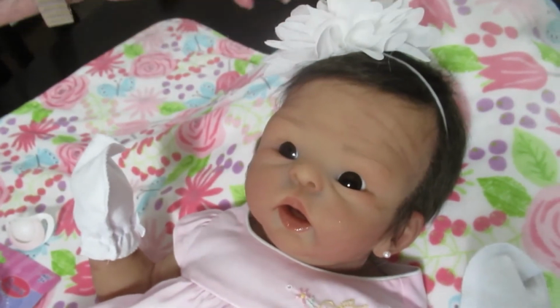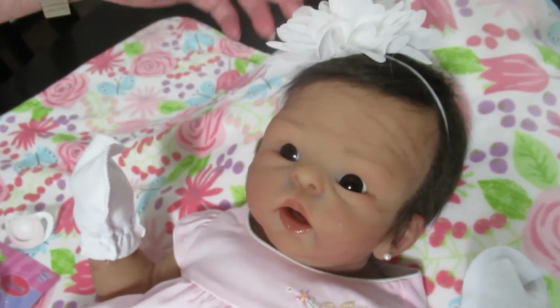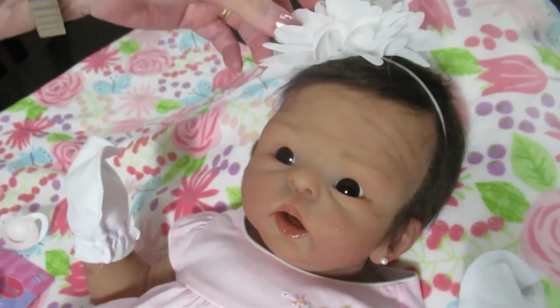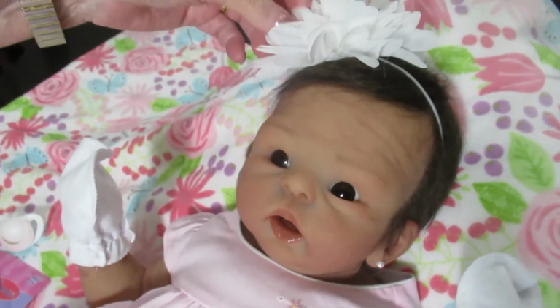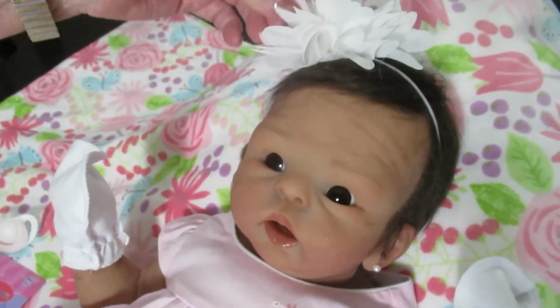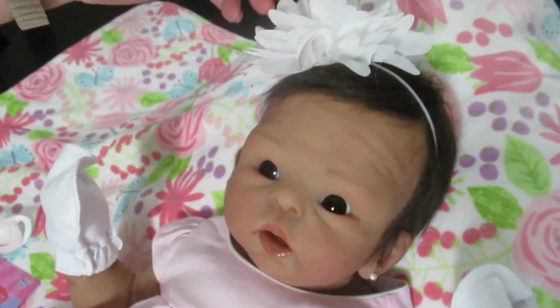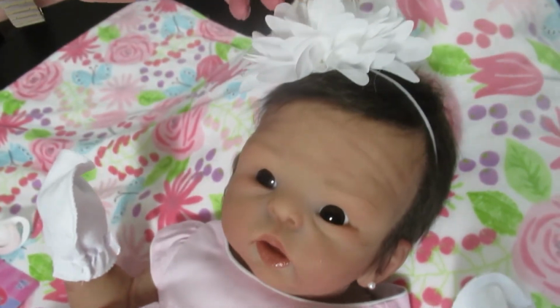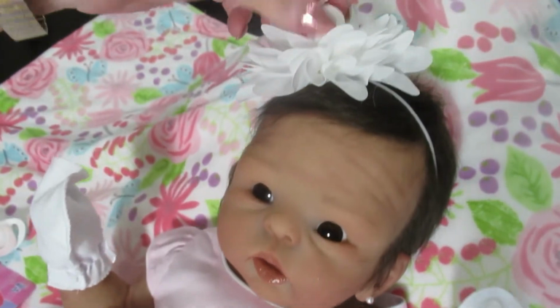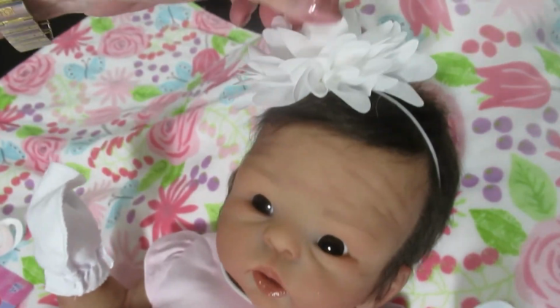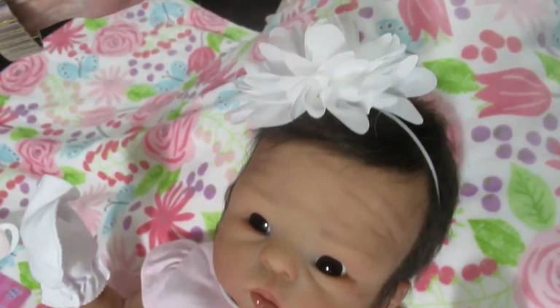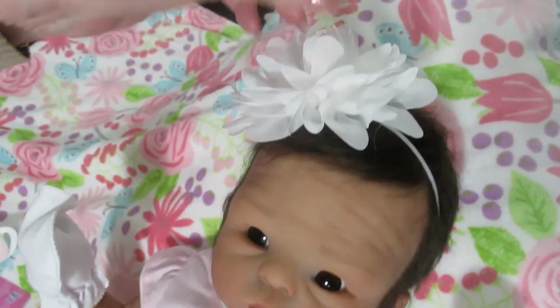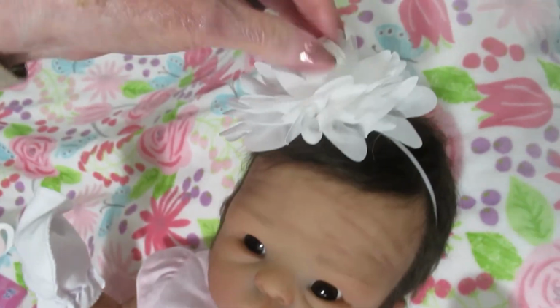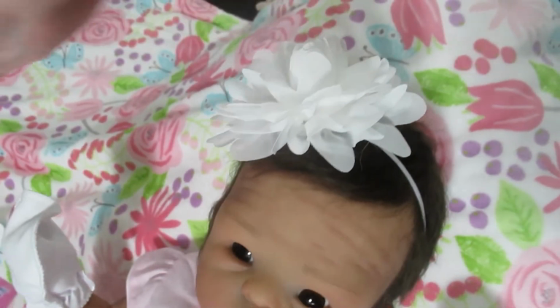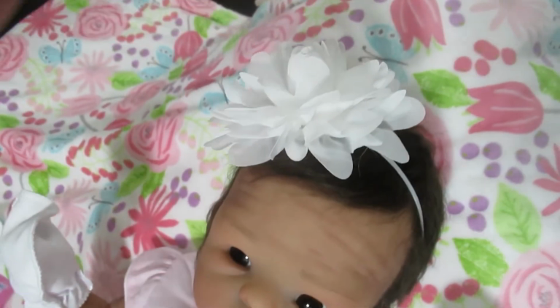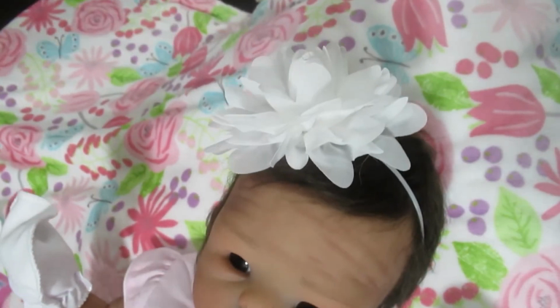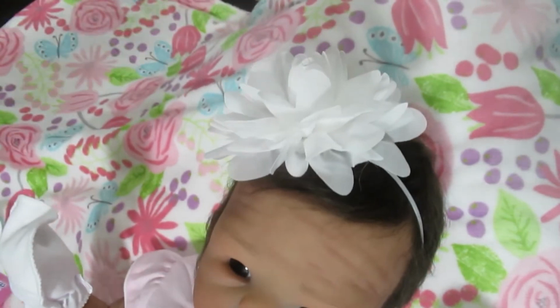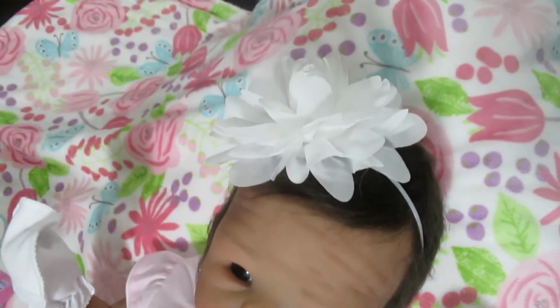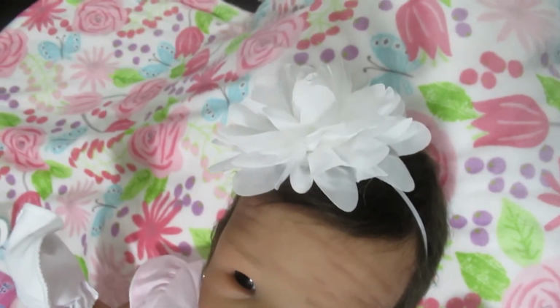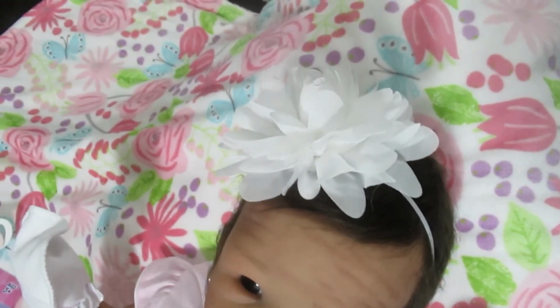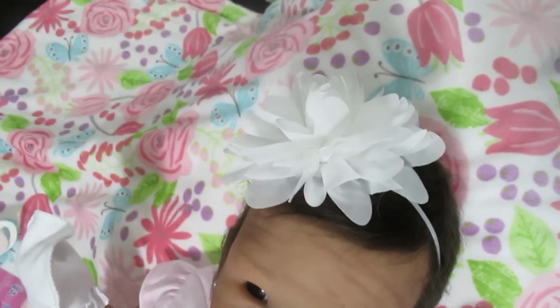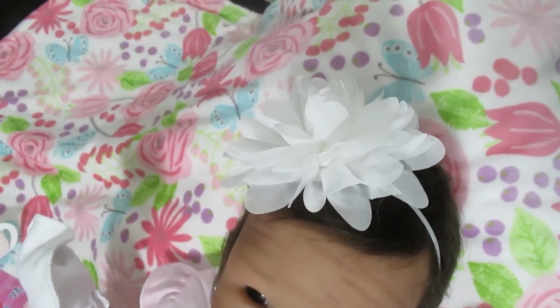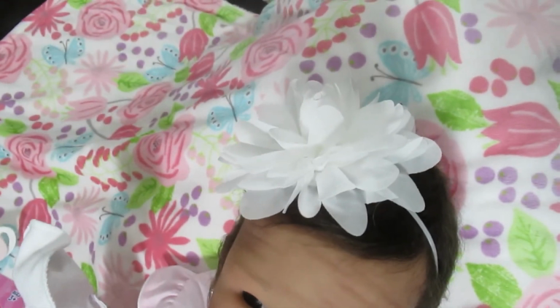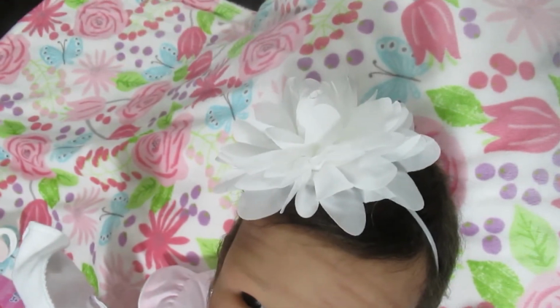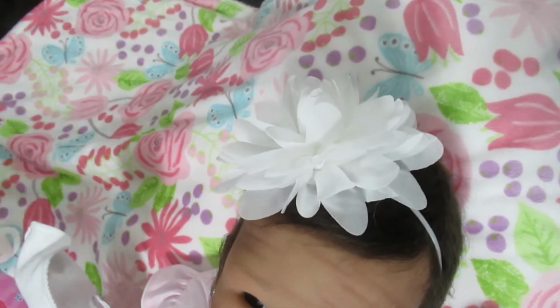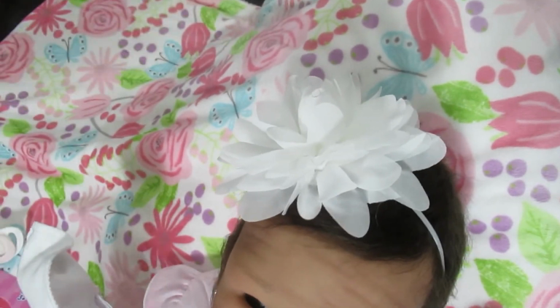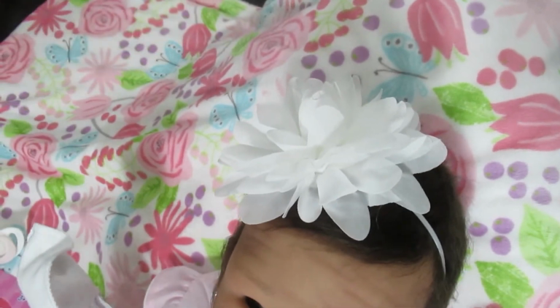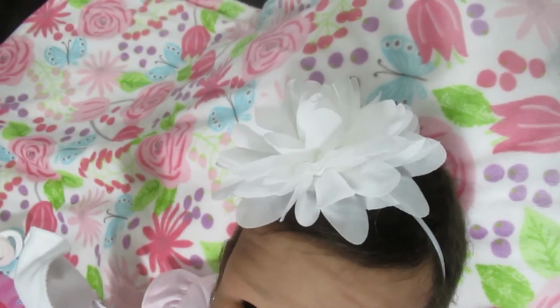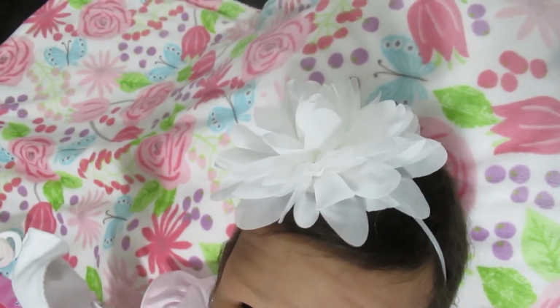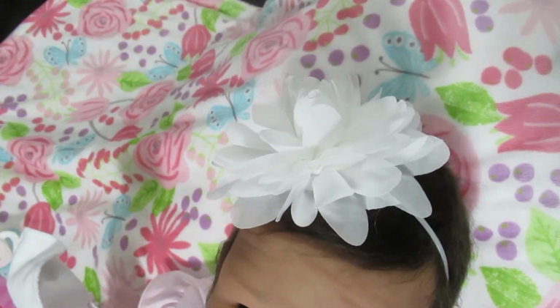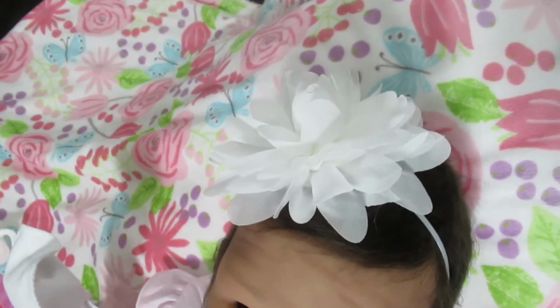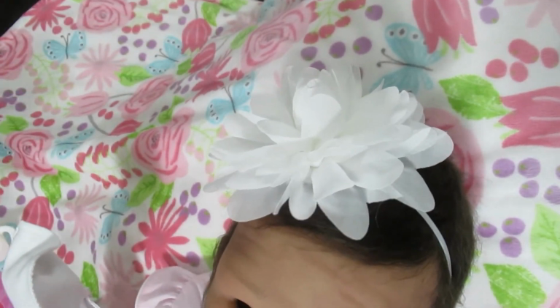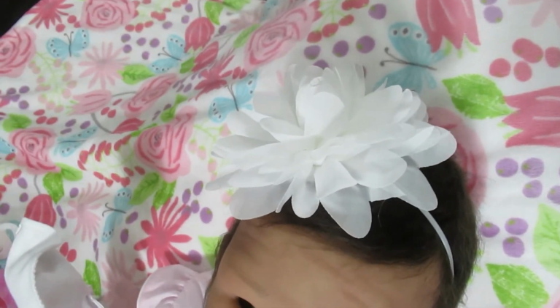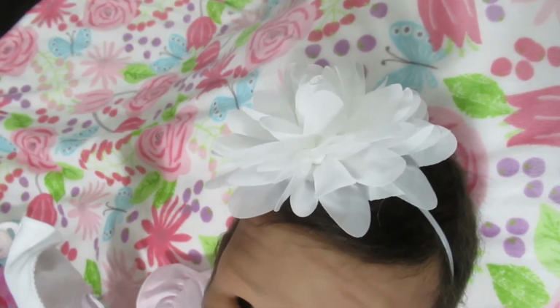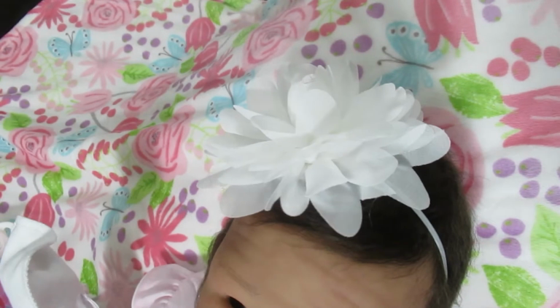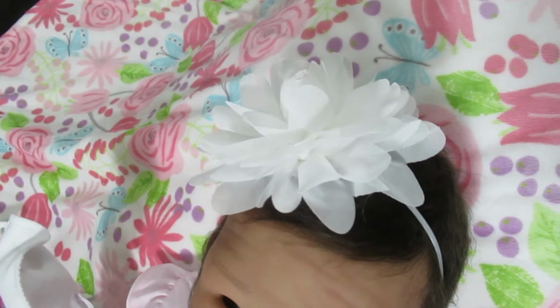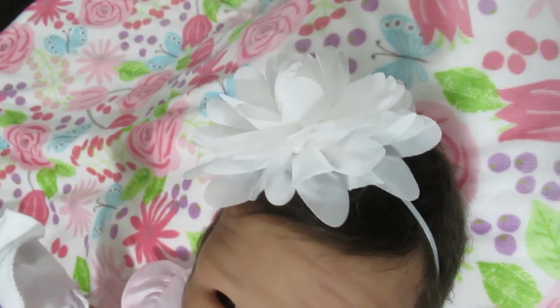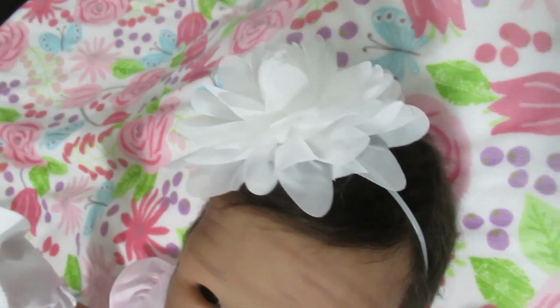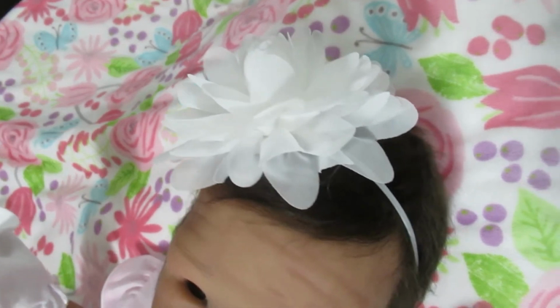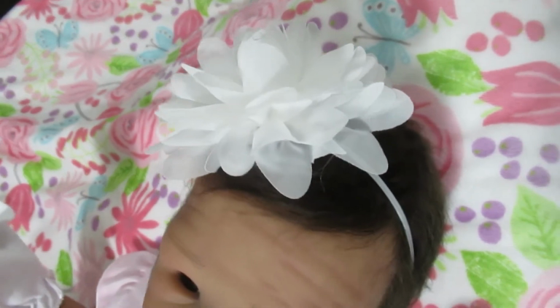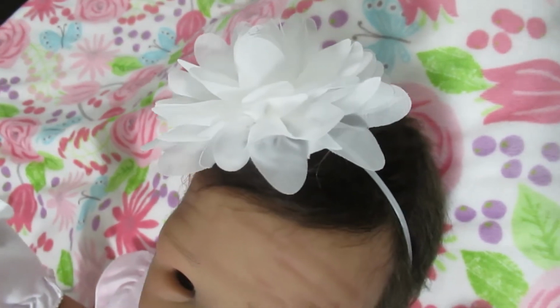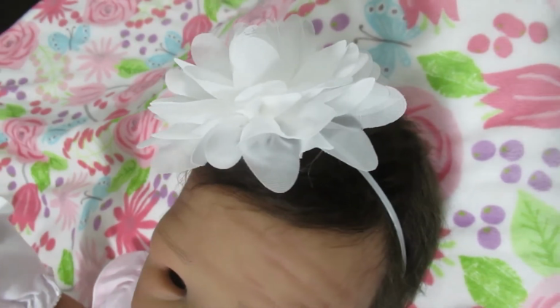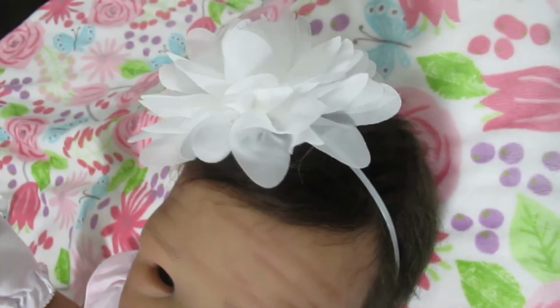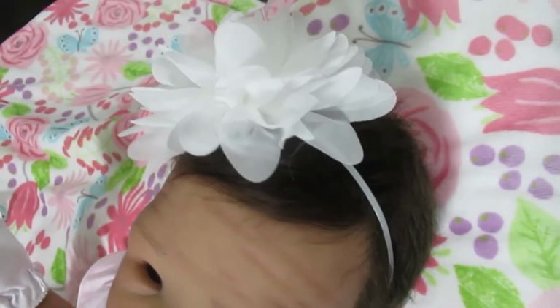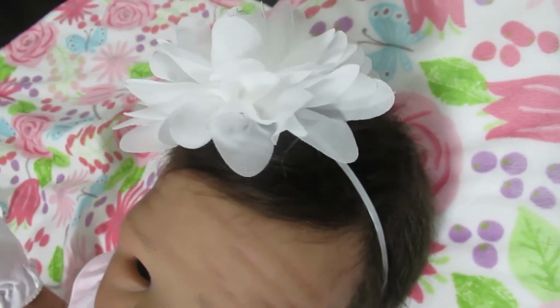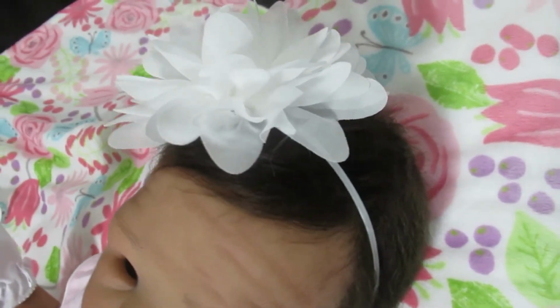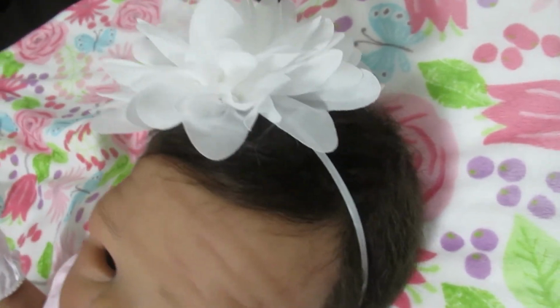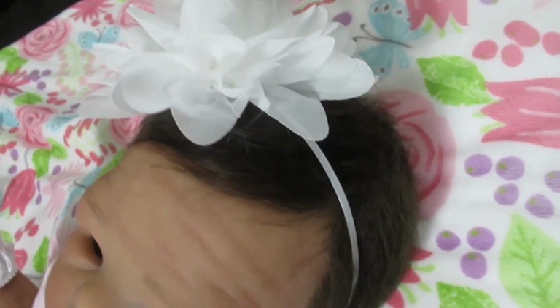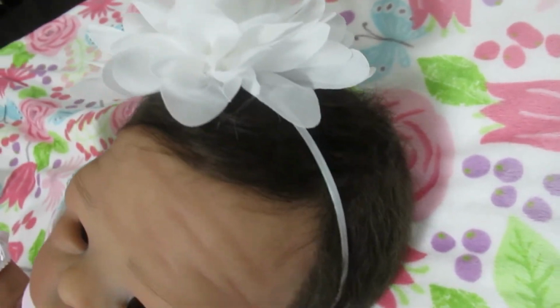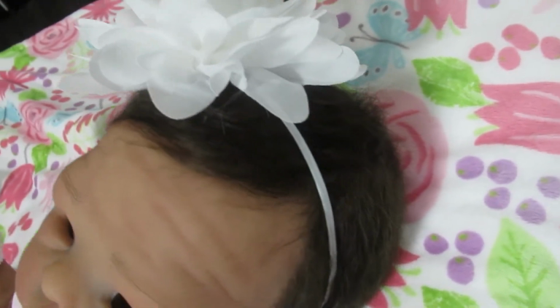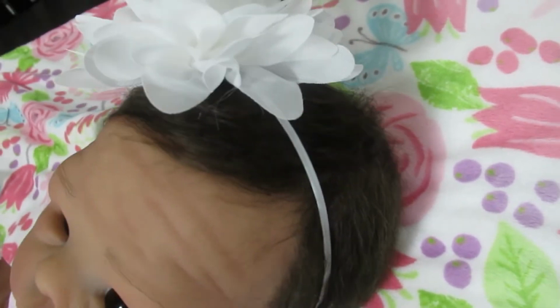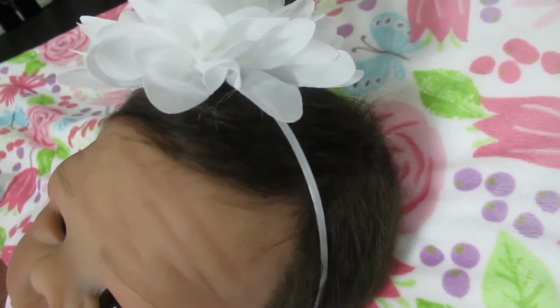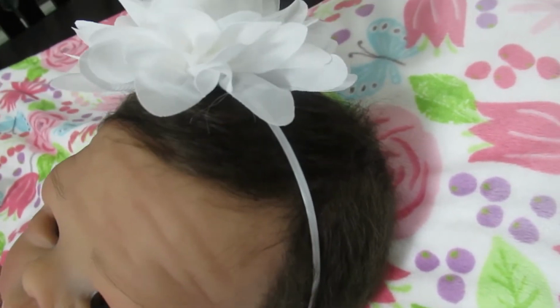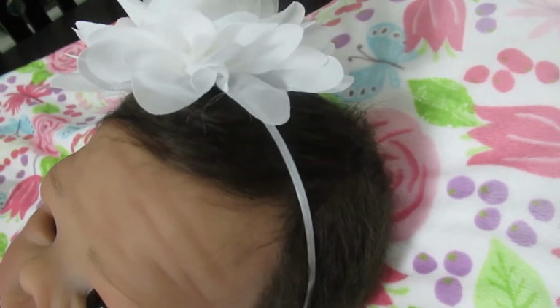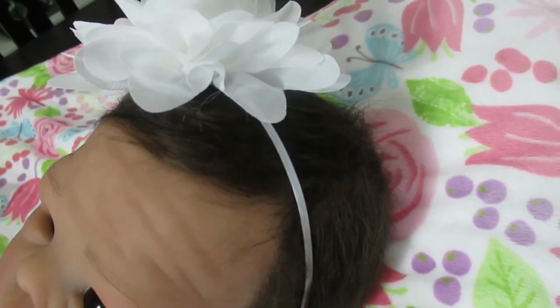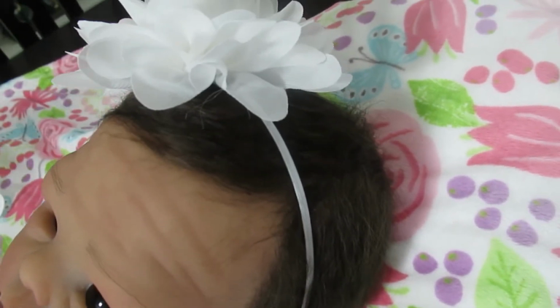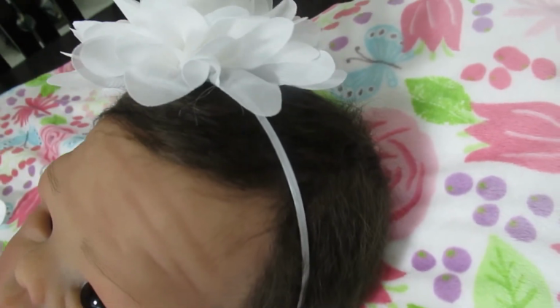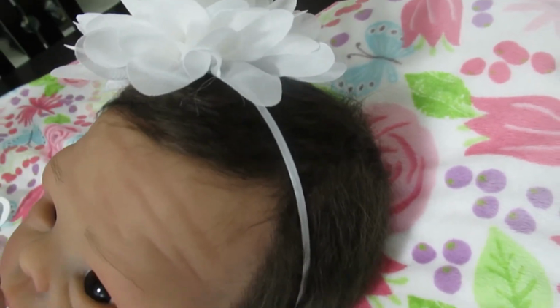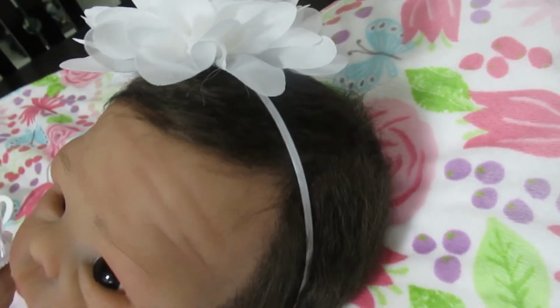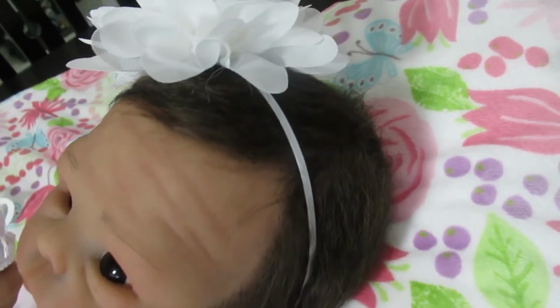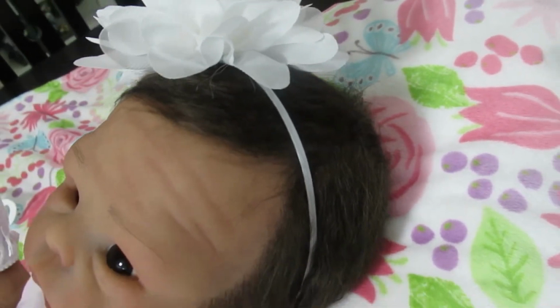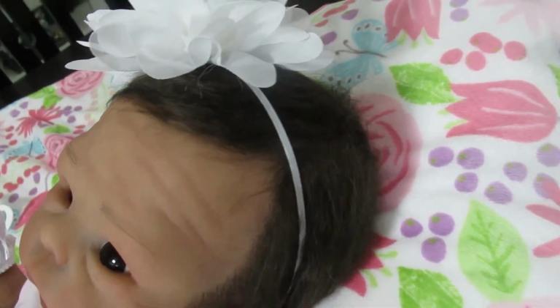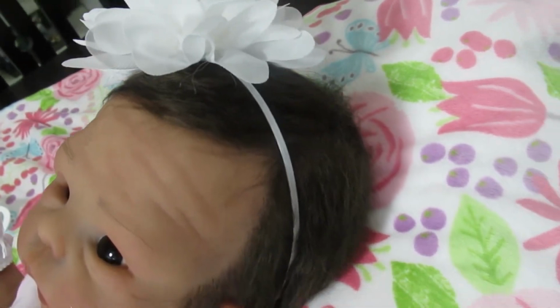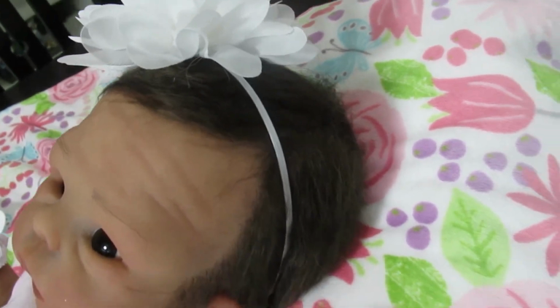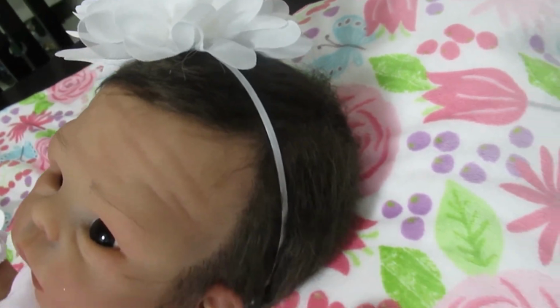Look at this little bow — I love the hair bow. I love the way the hair is rooted. She's done a fantastic job. I love this hairstyle.